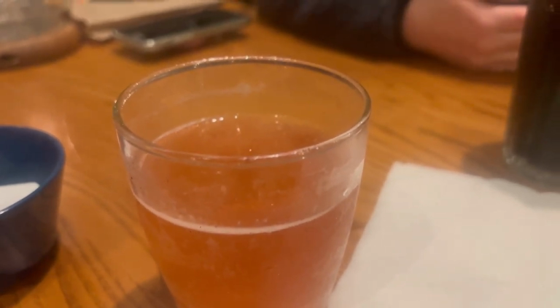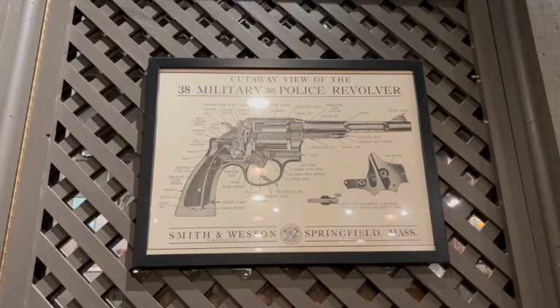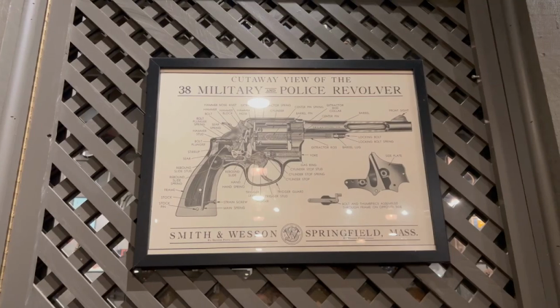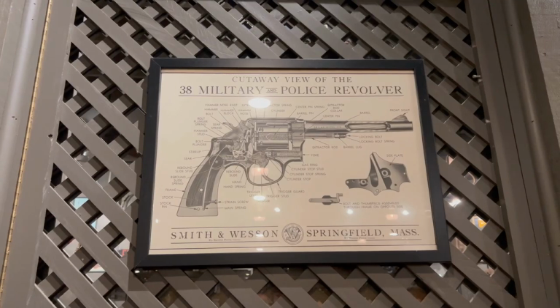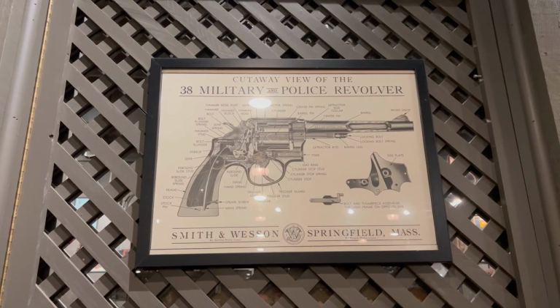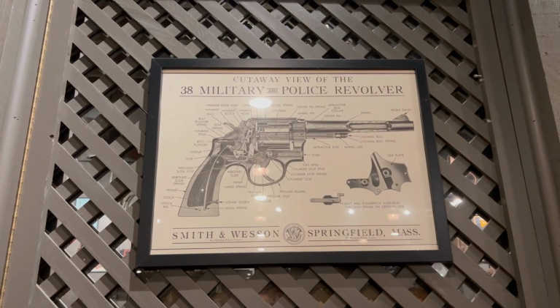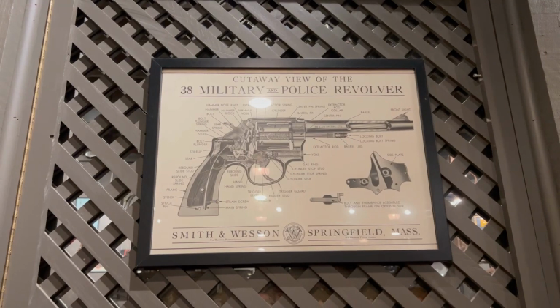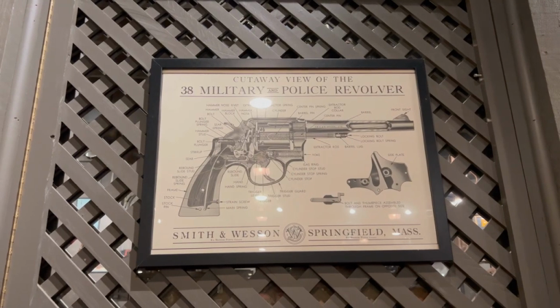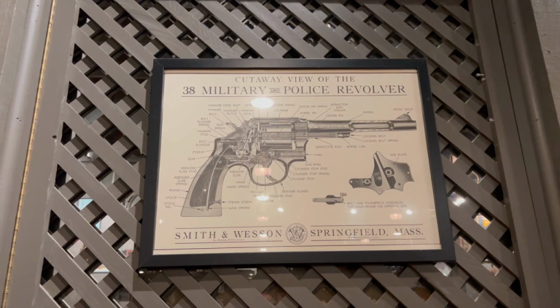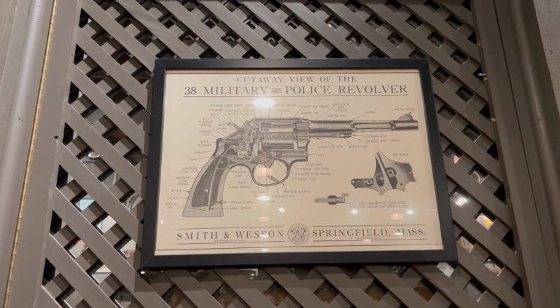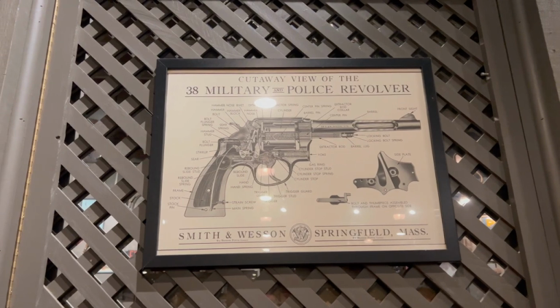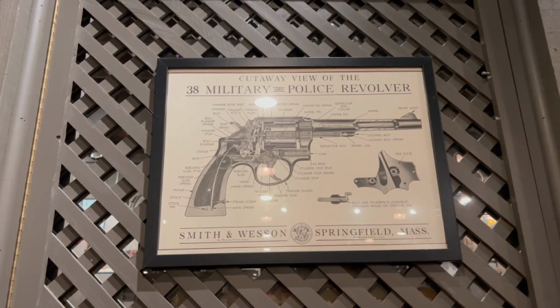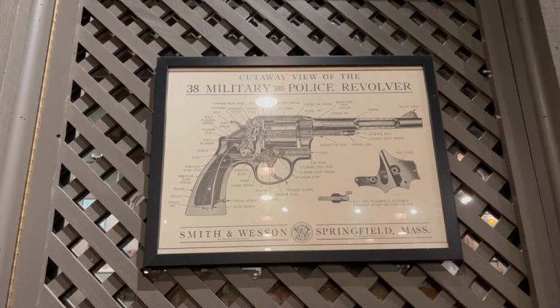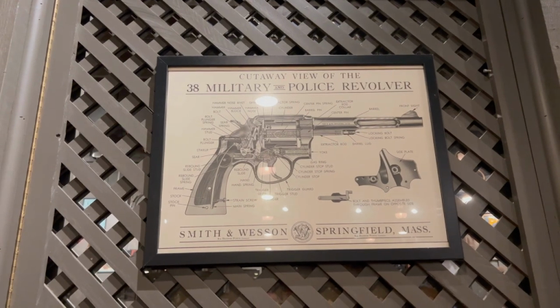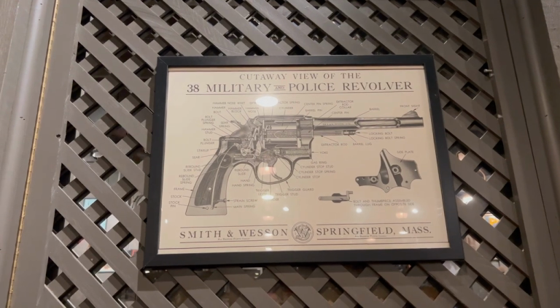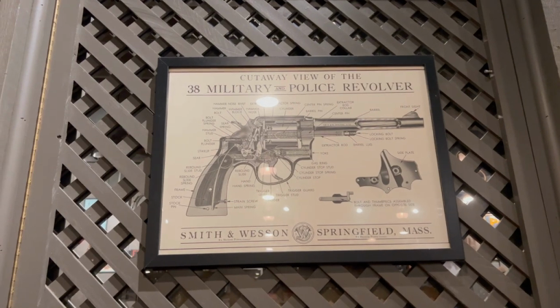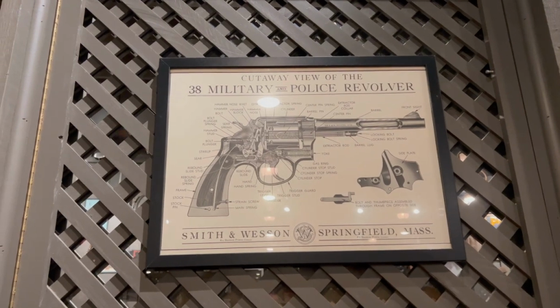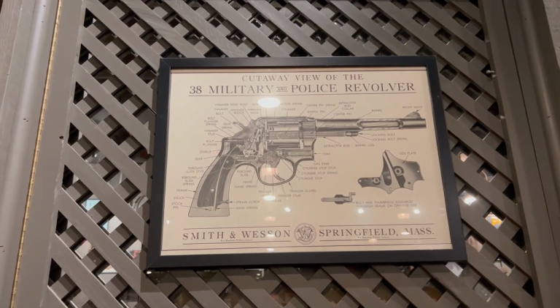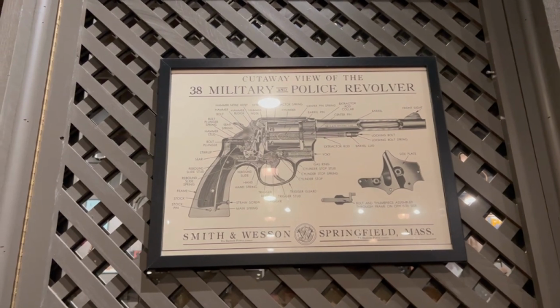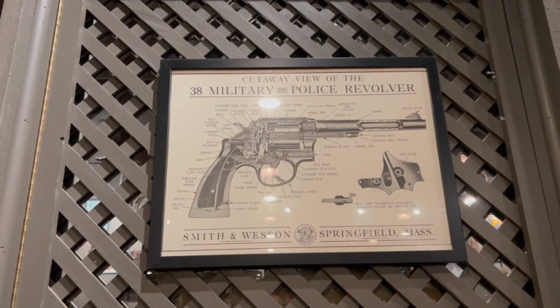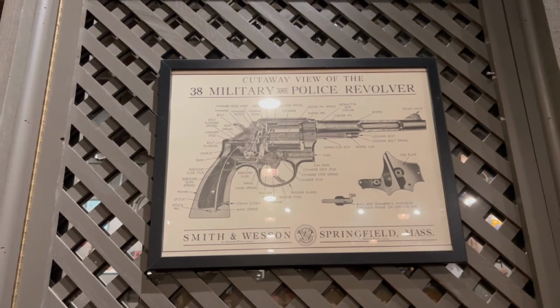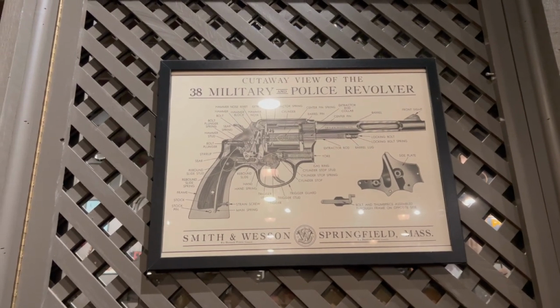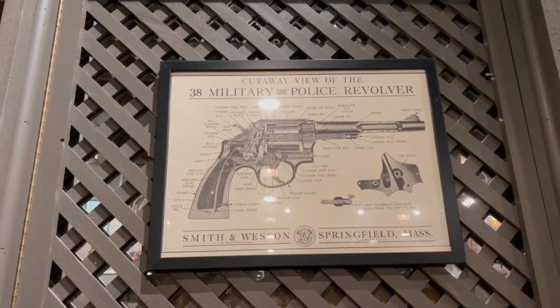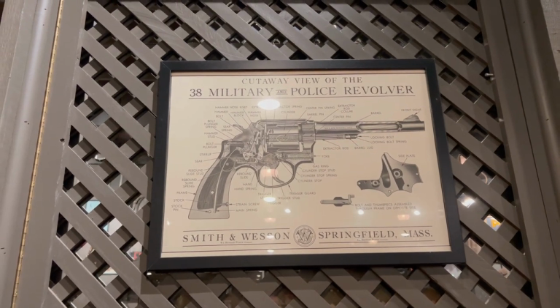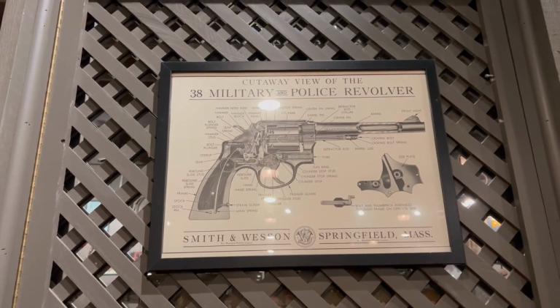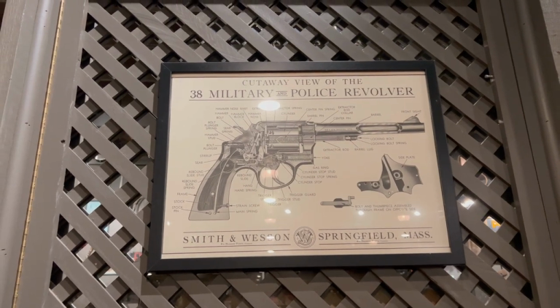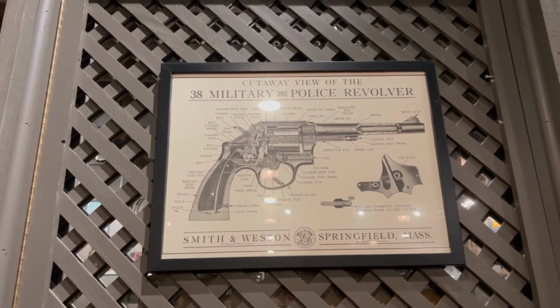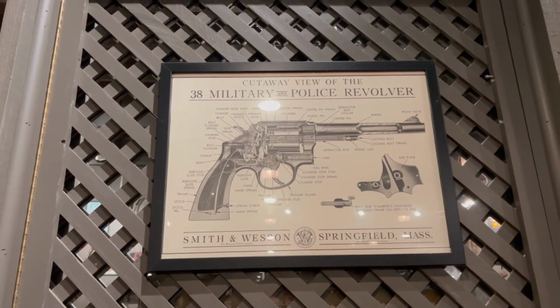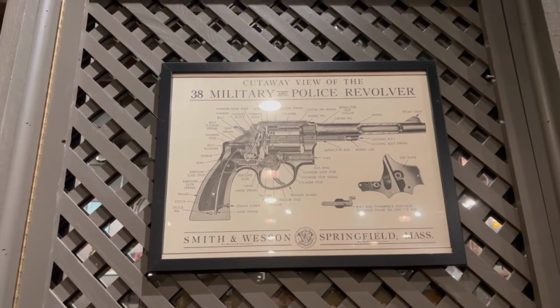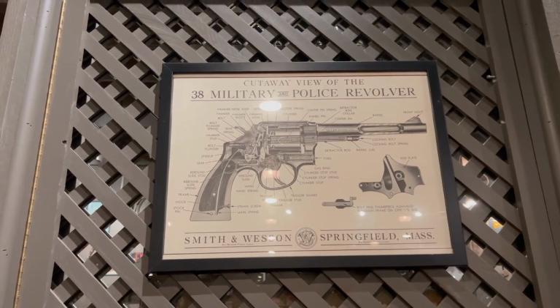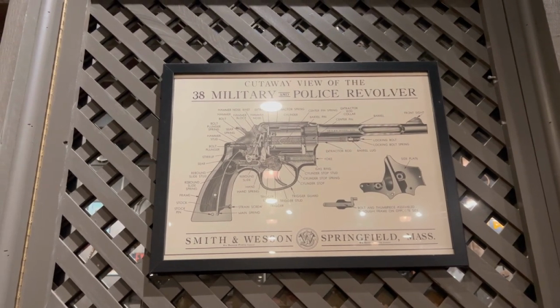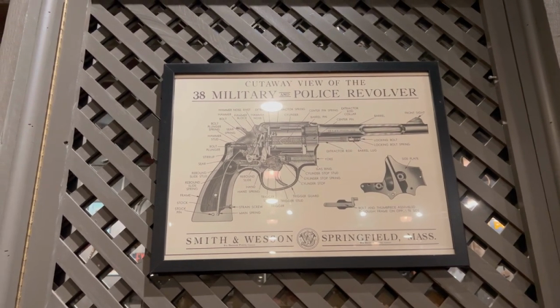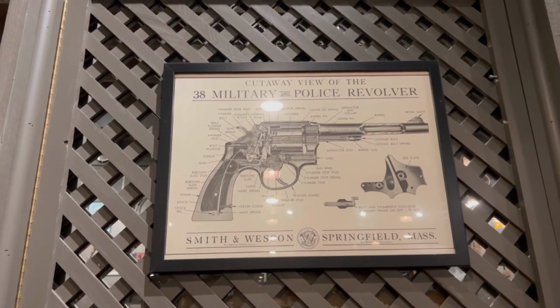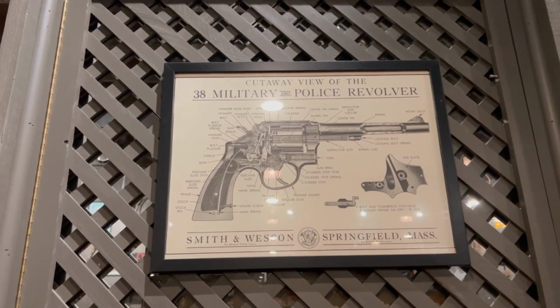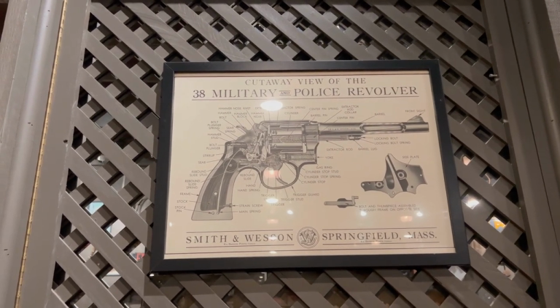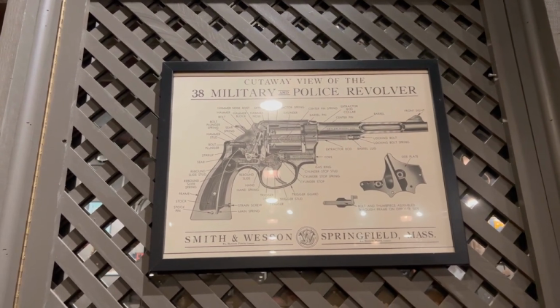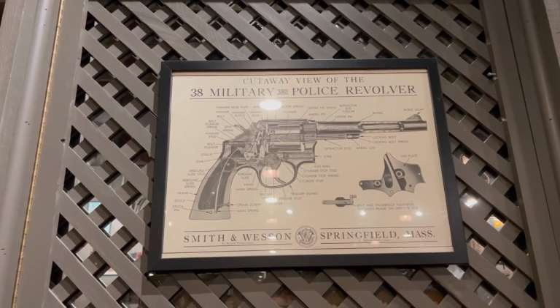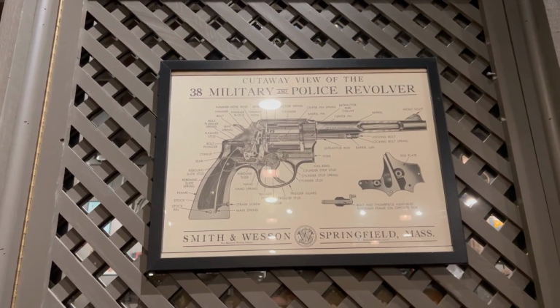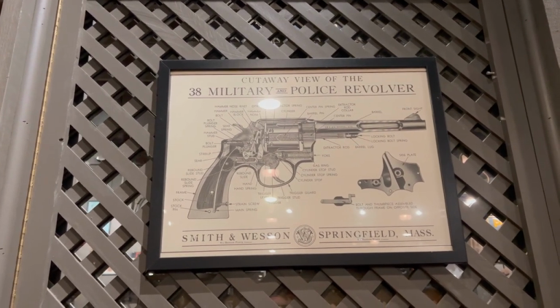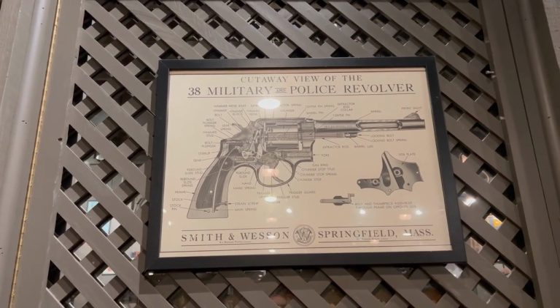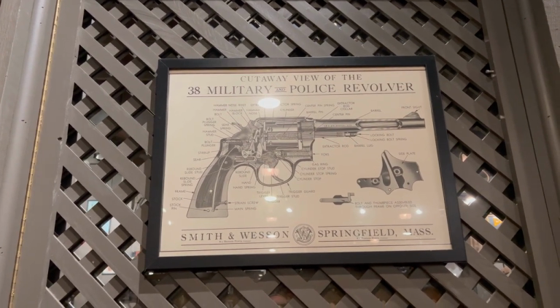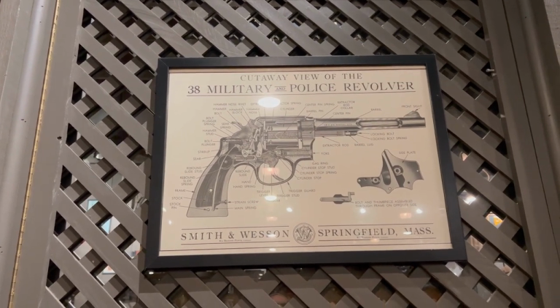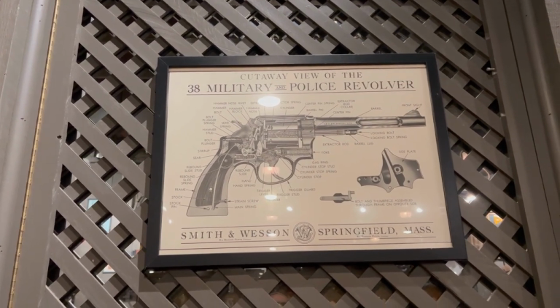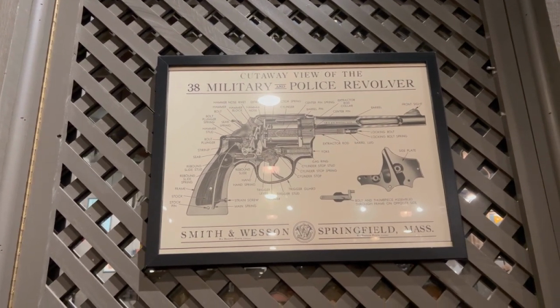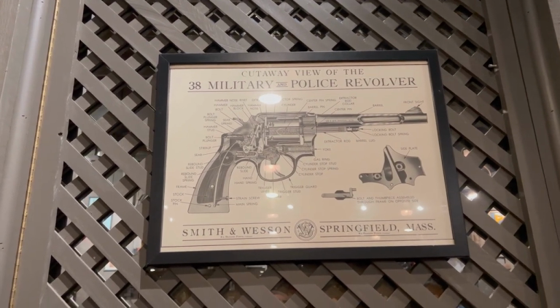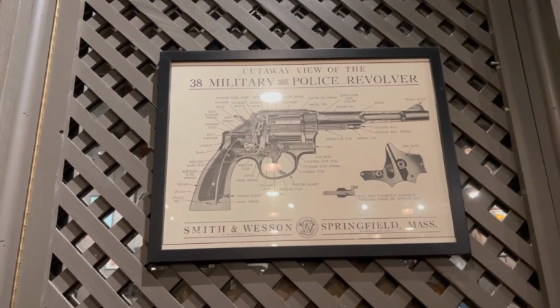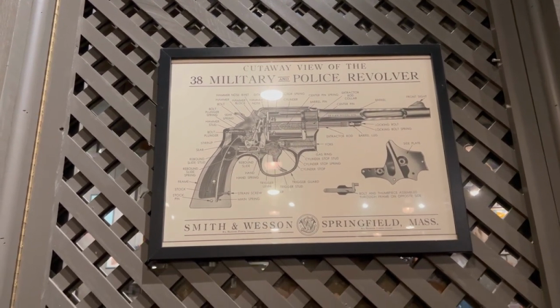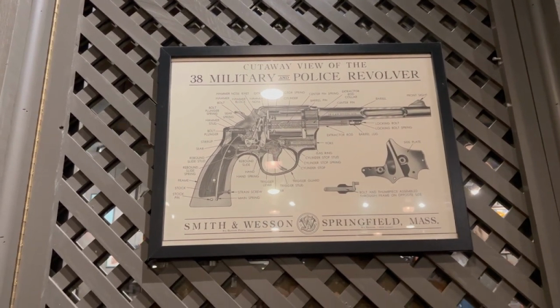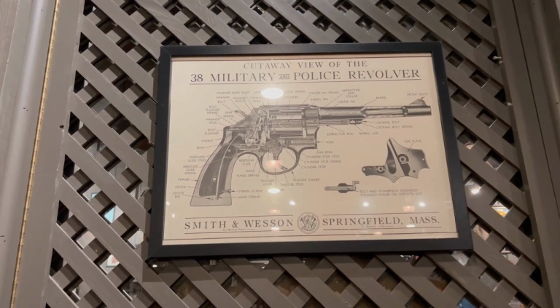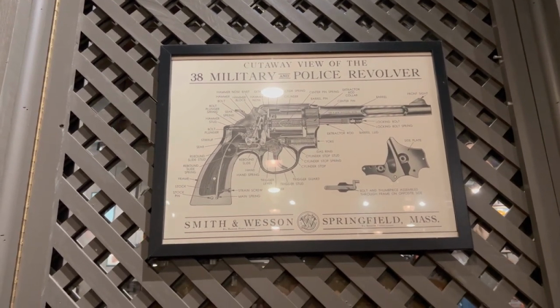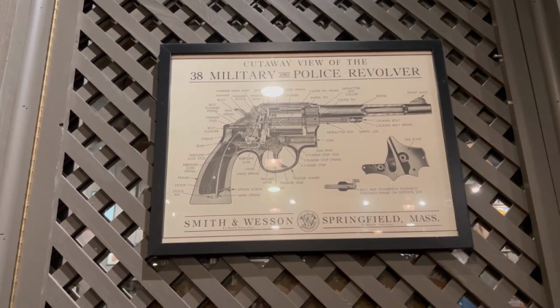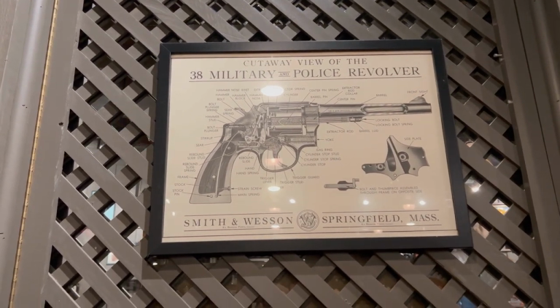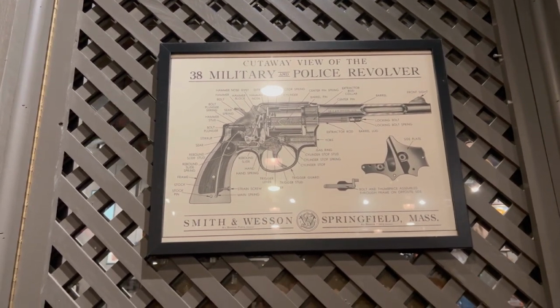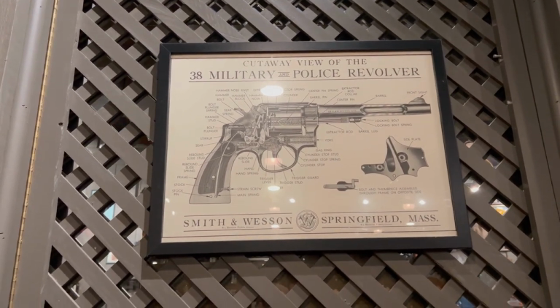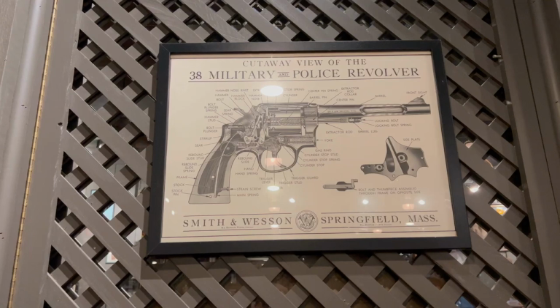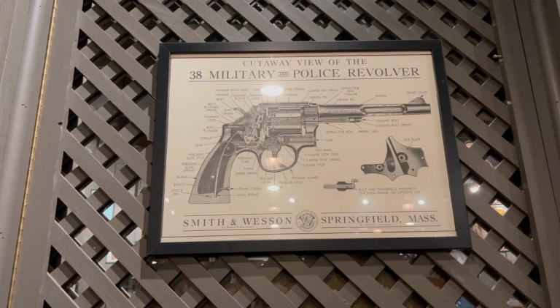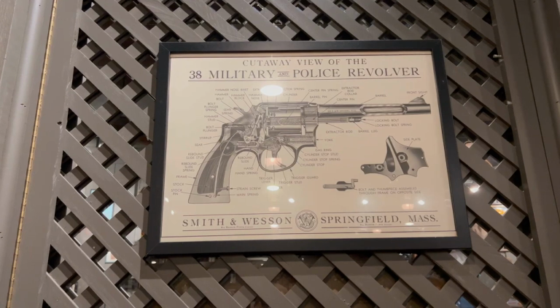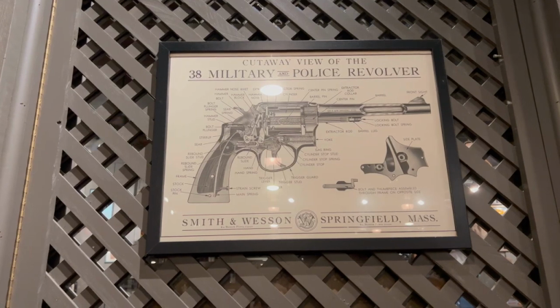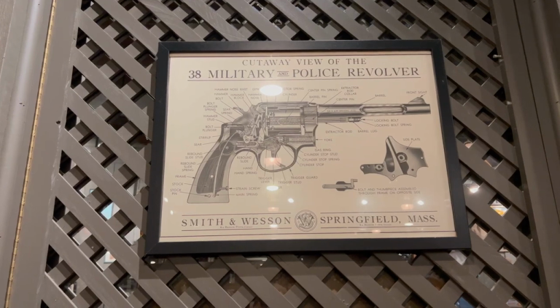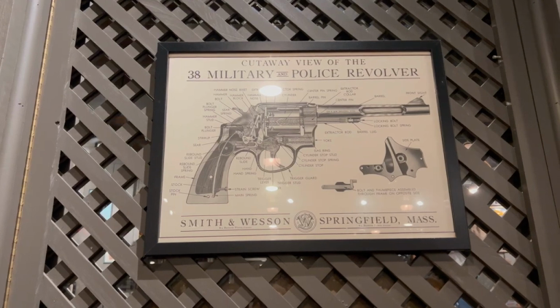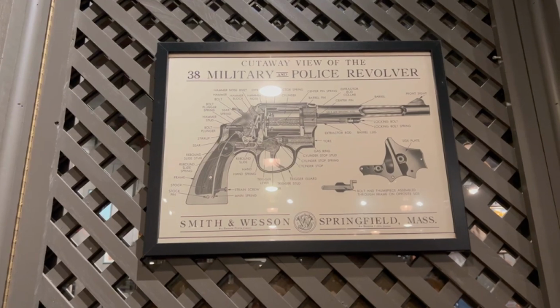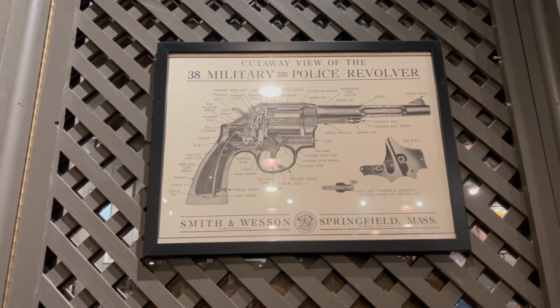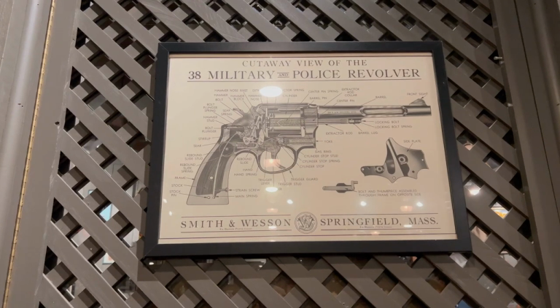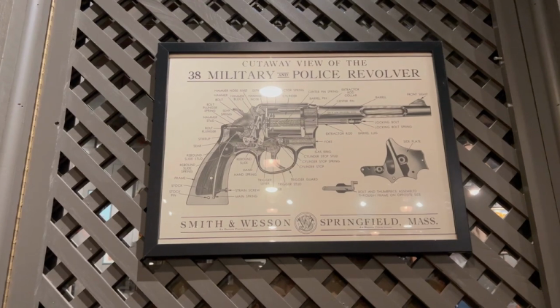This is a kind of cool picture they have on the wall here — it's a cutaway view of a .38 military police revolver.